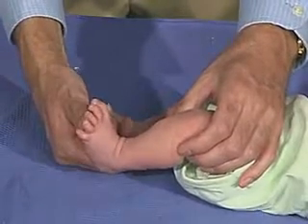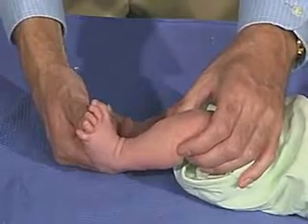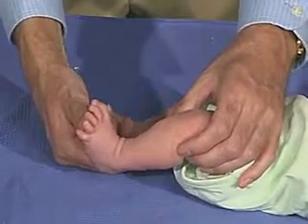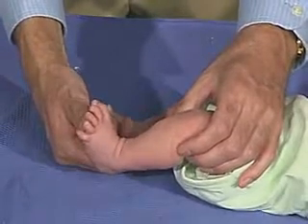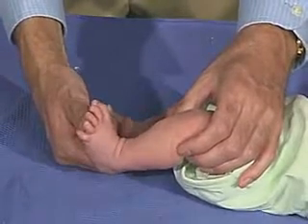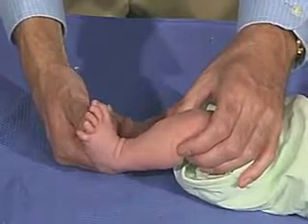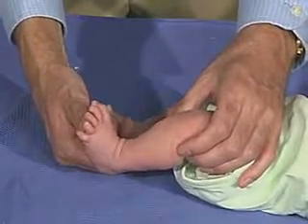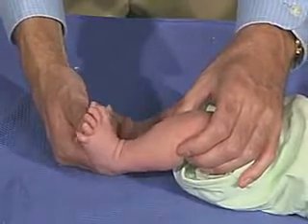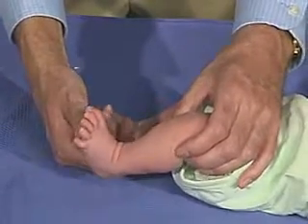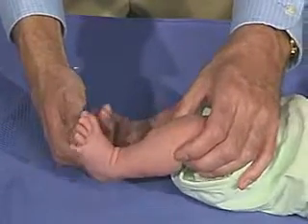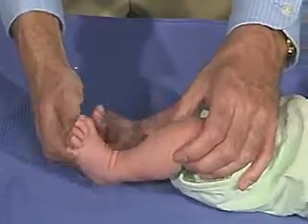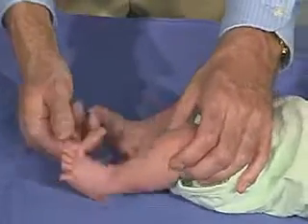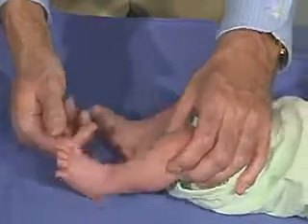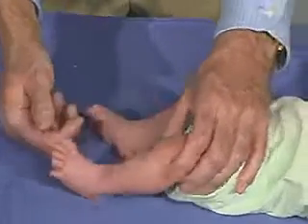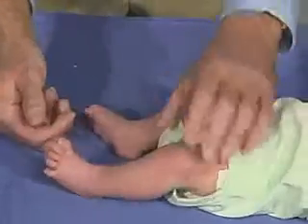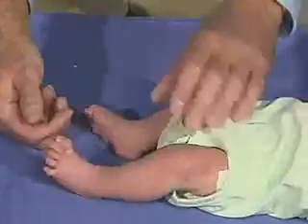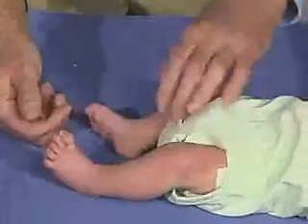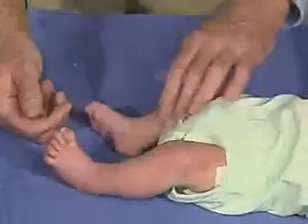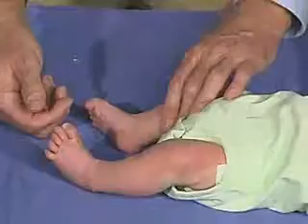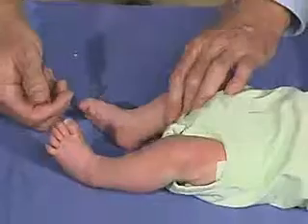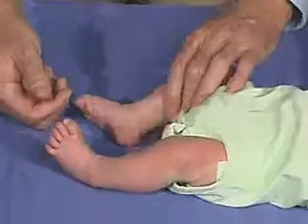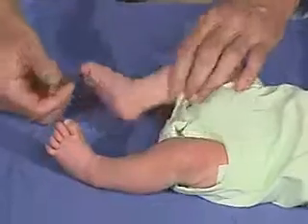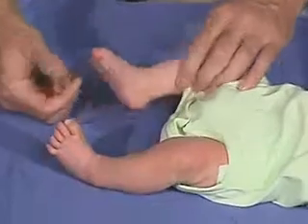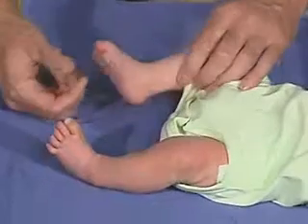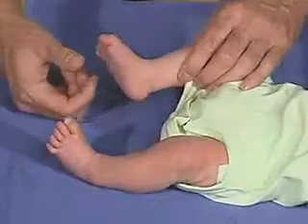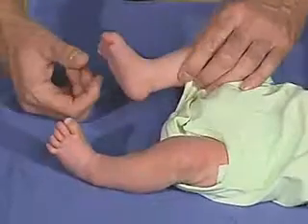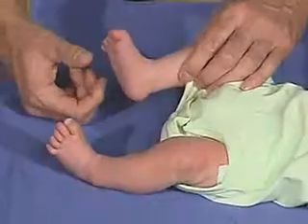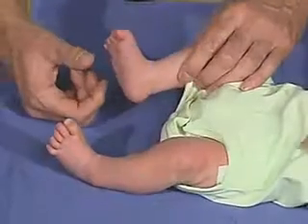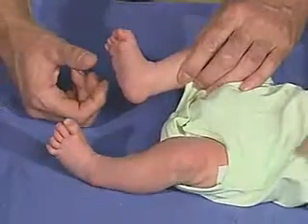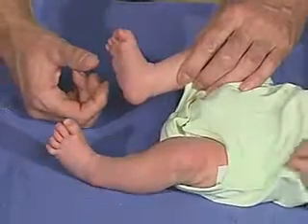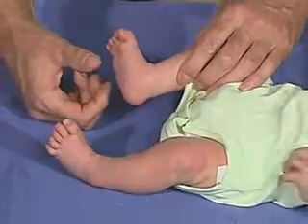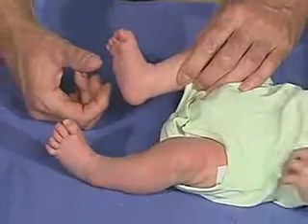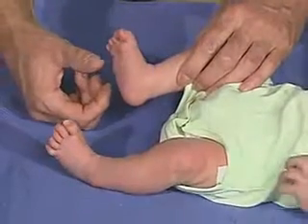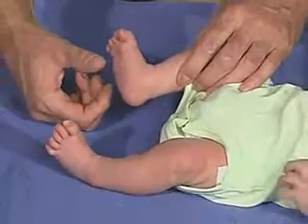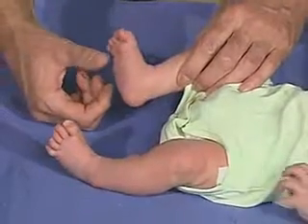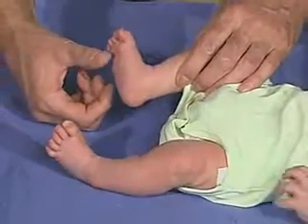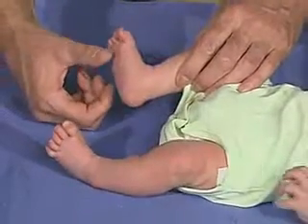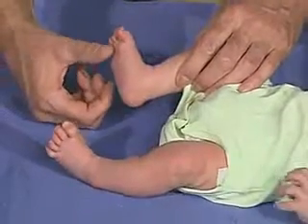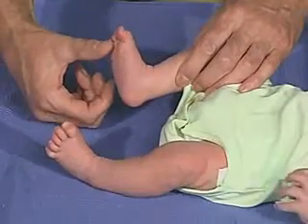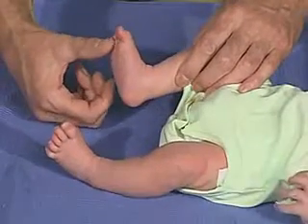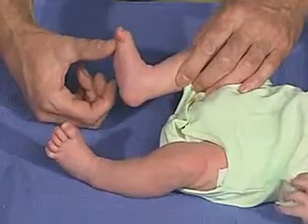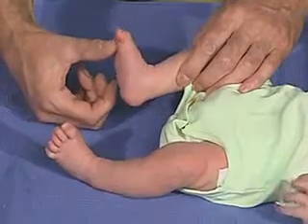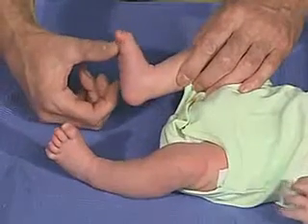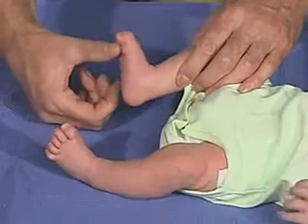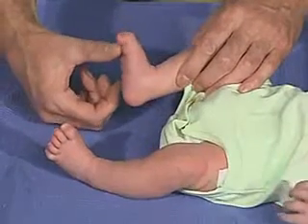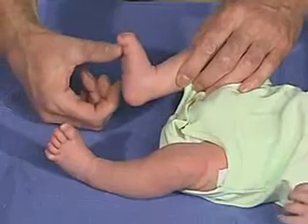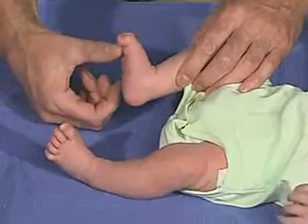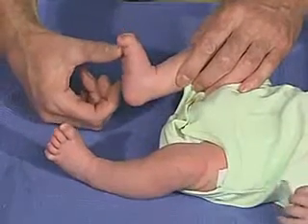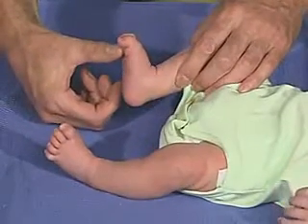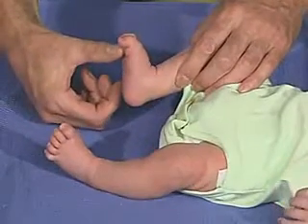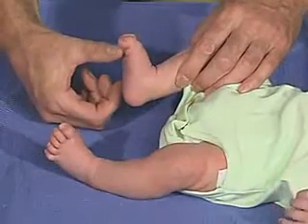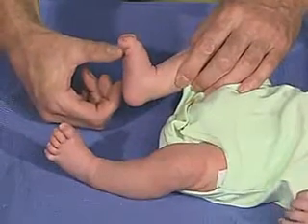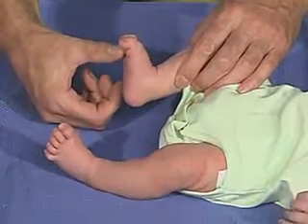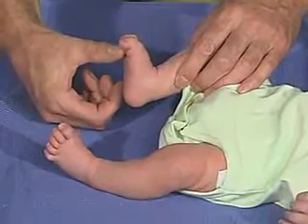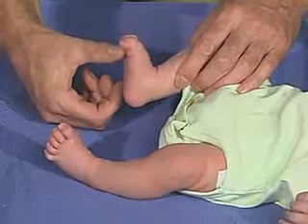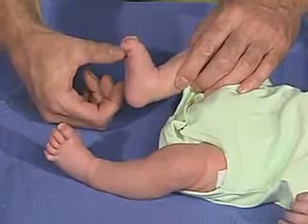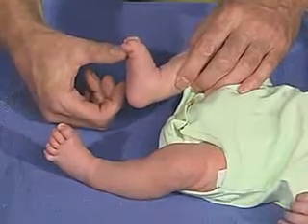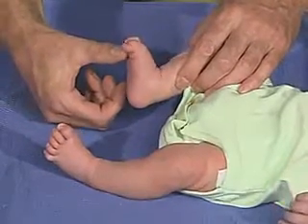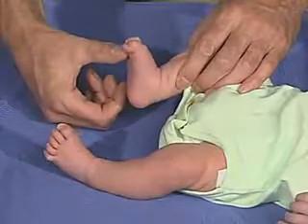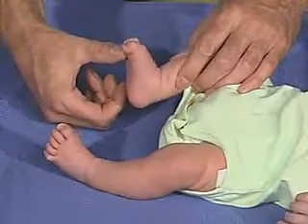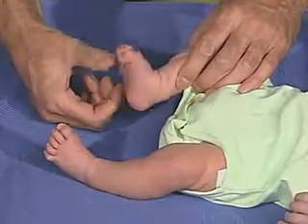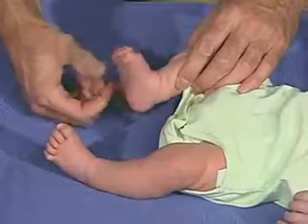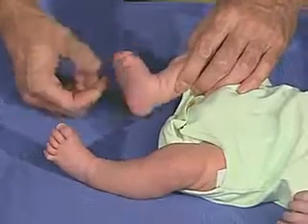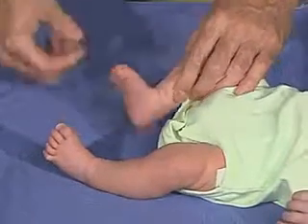And should grasp — look over here. You can see that there's a grasp reflex.